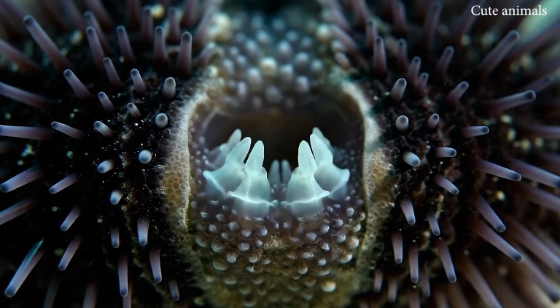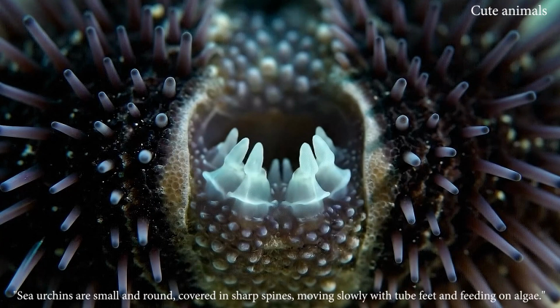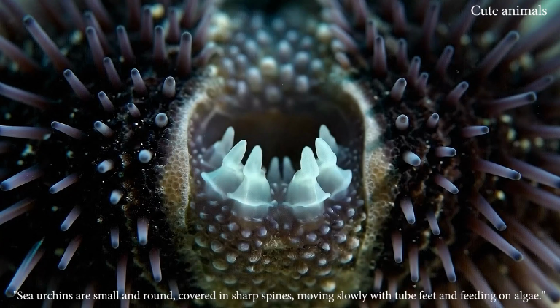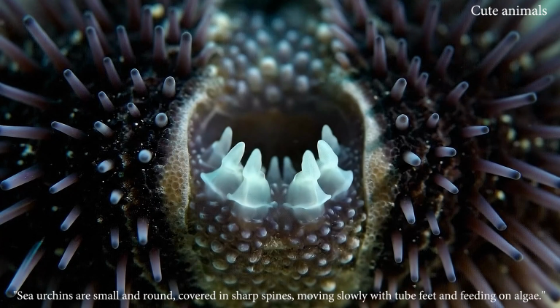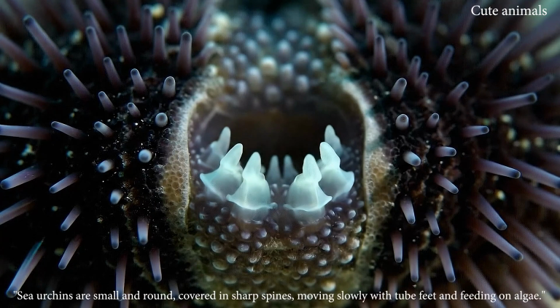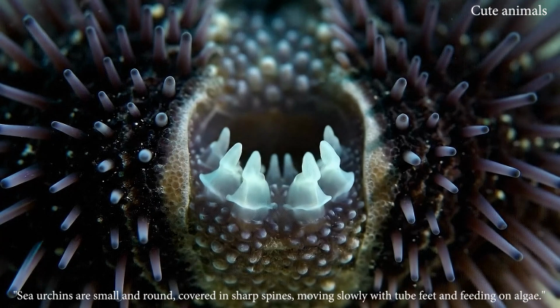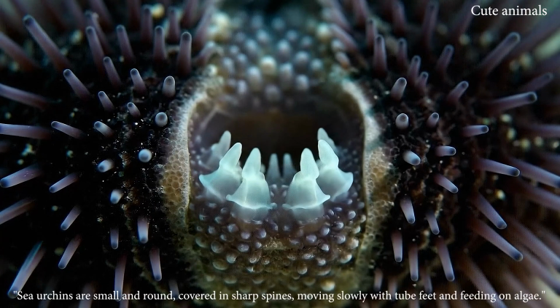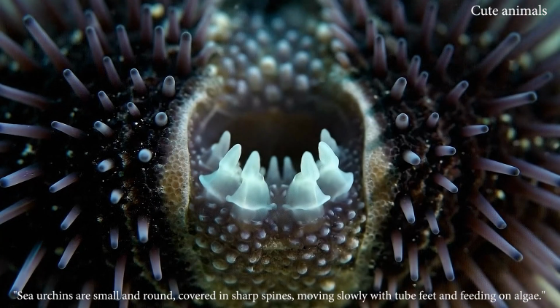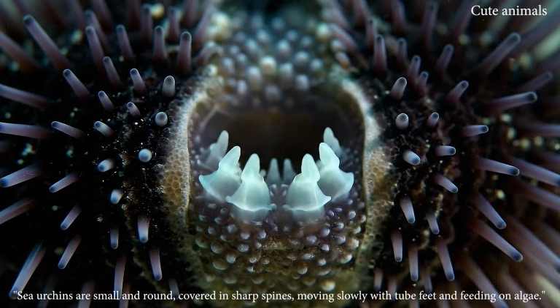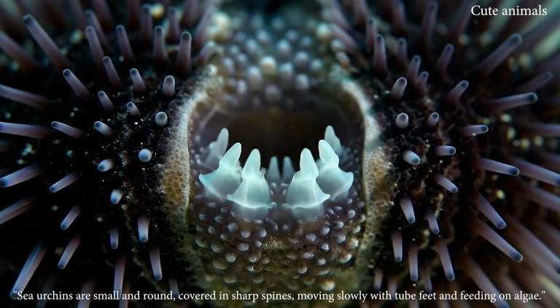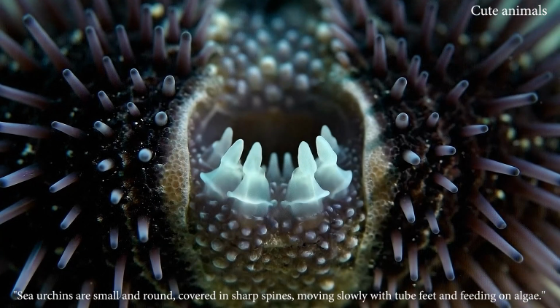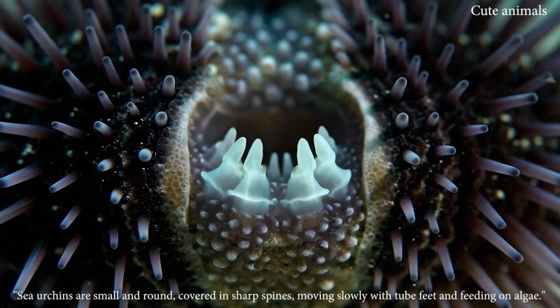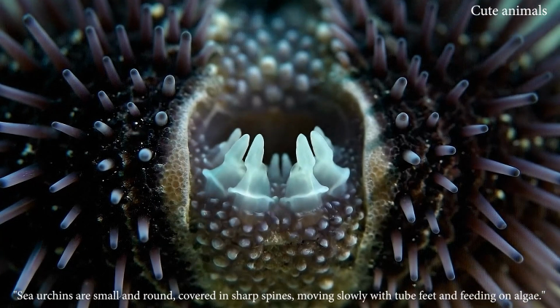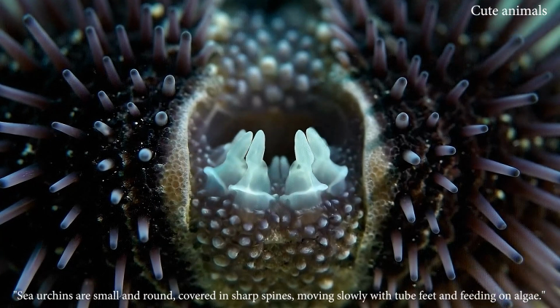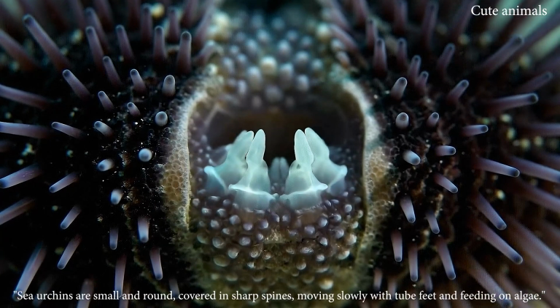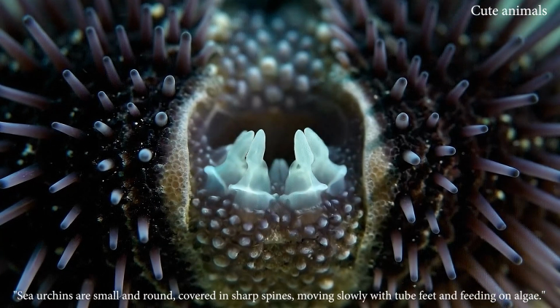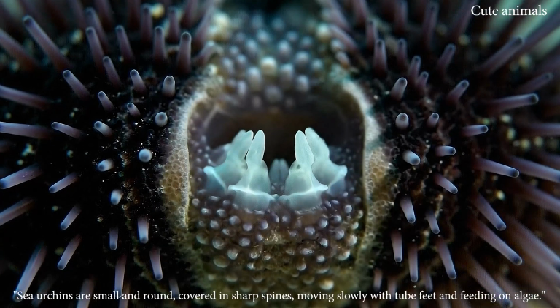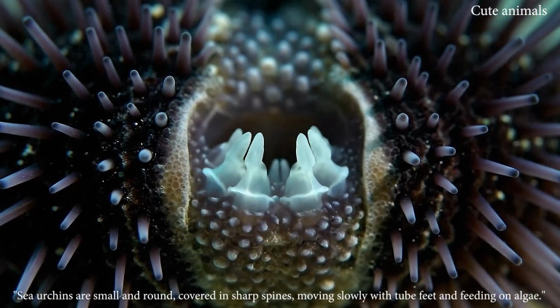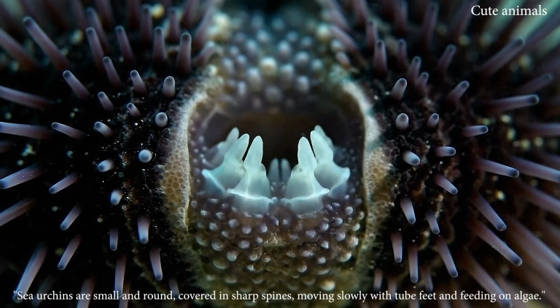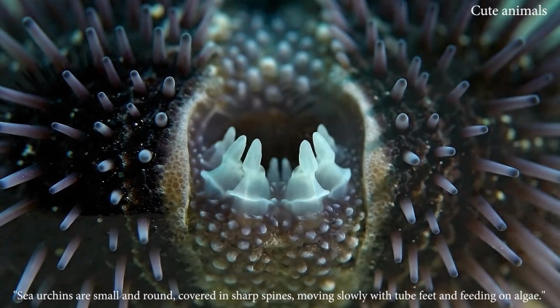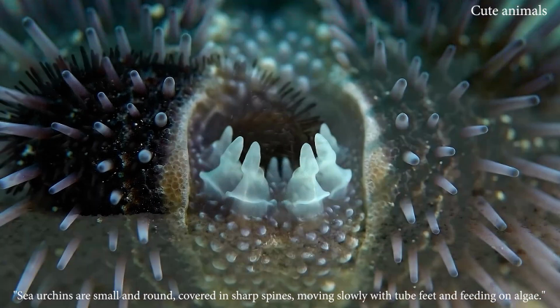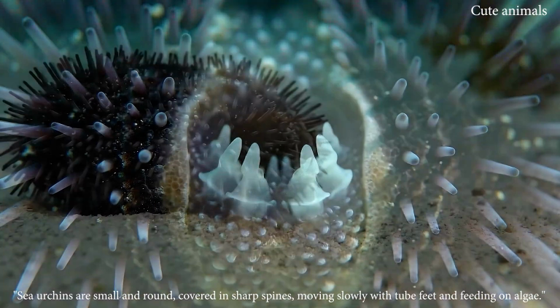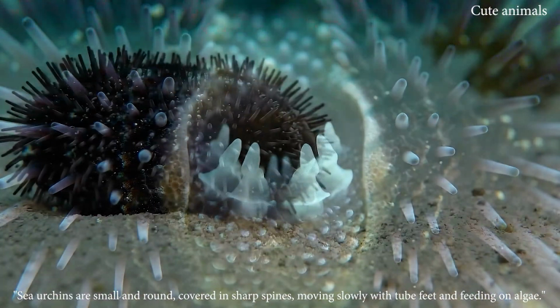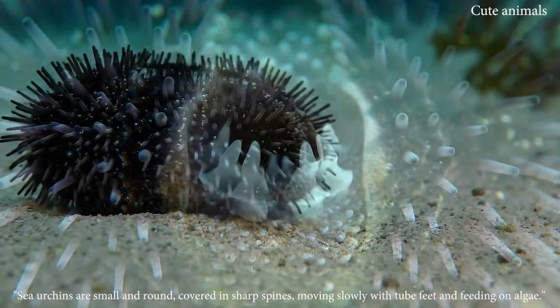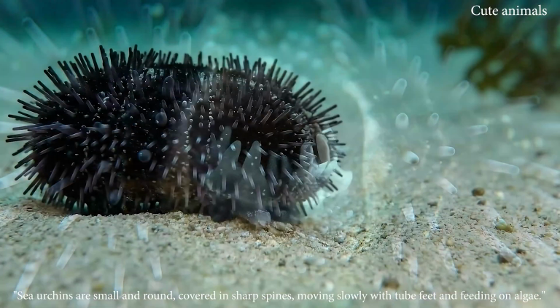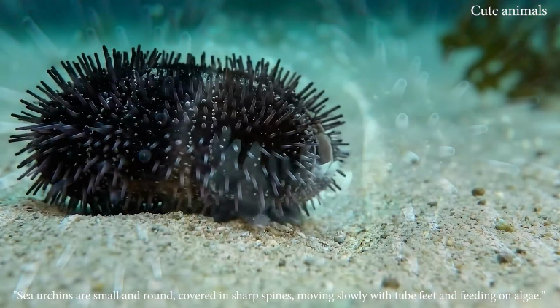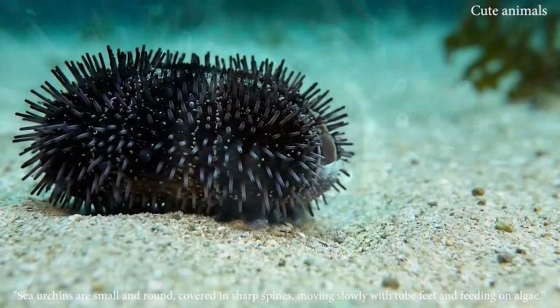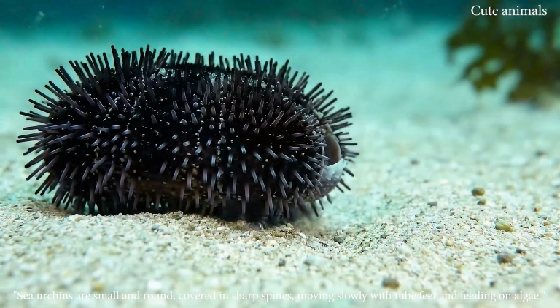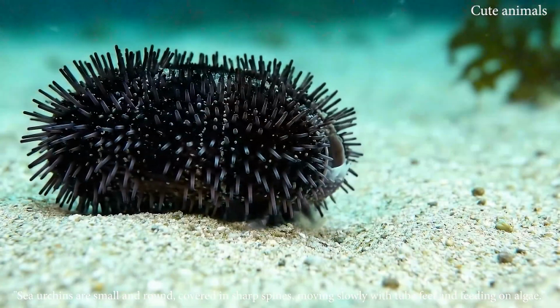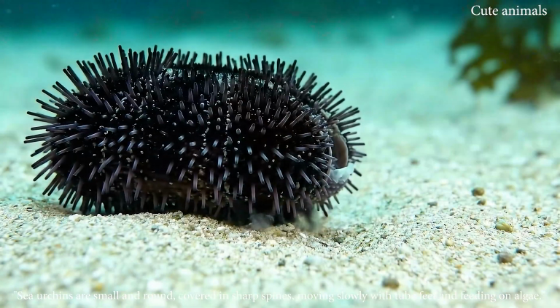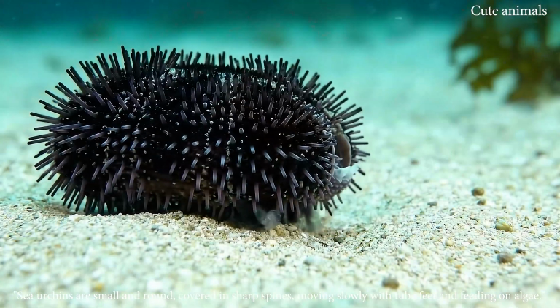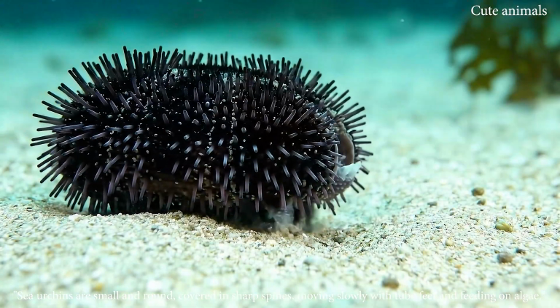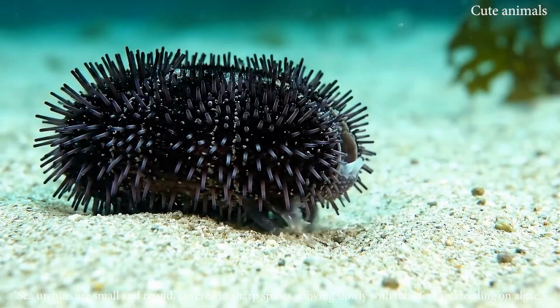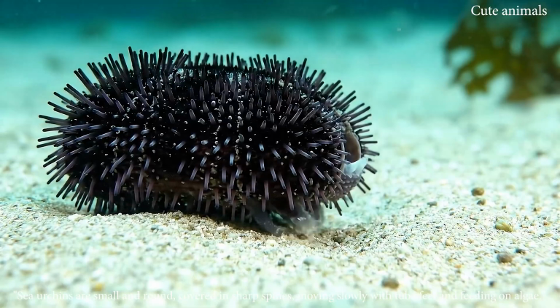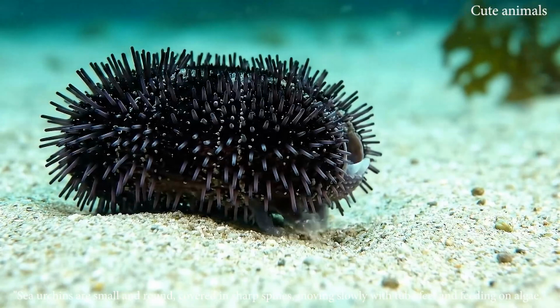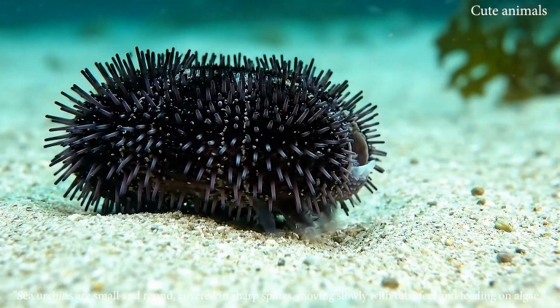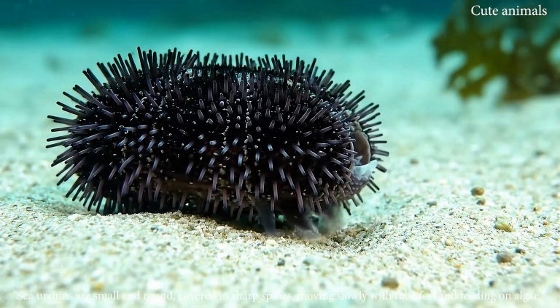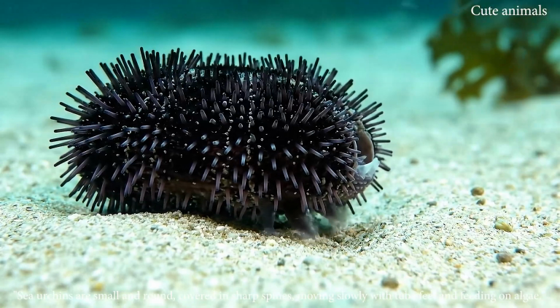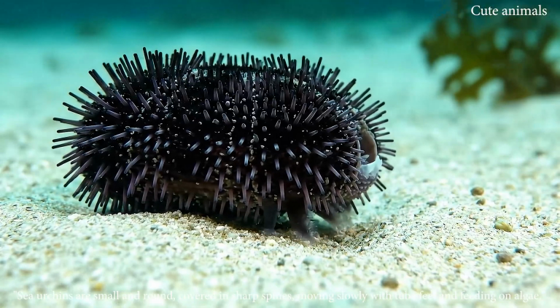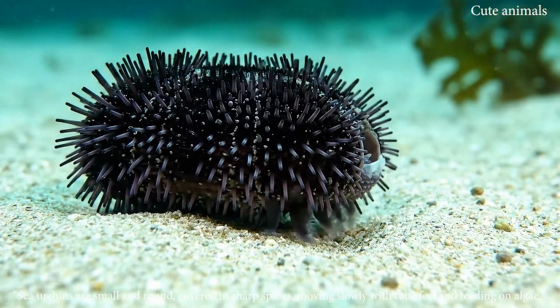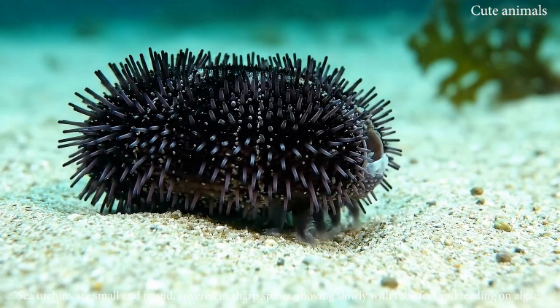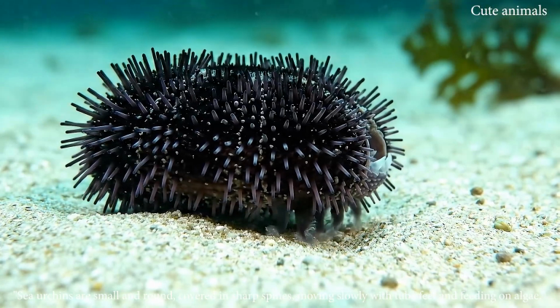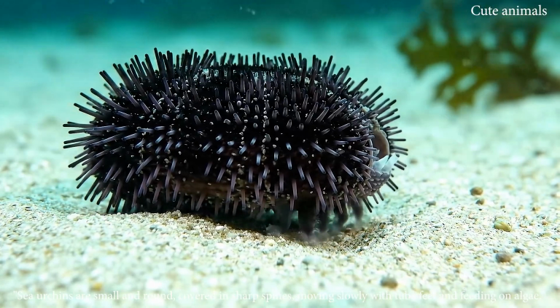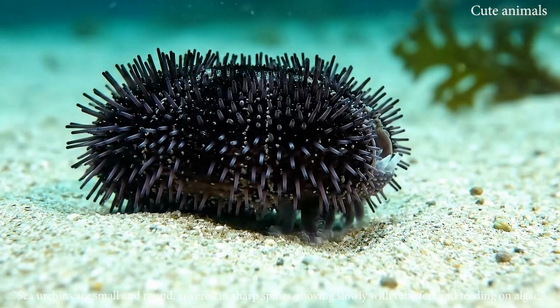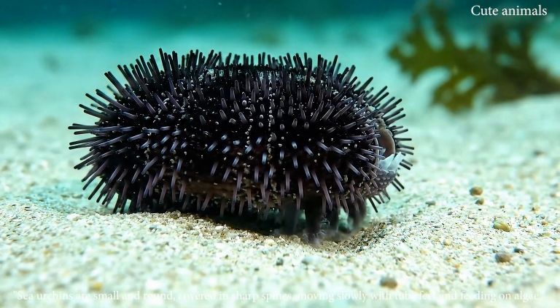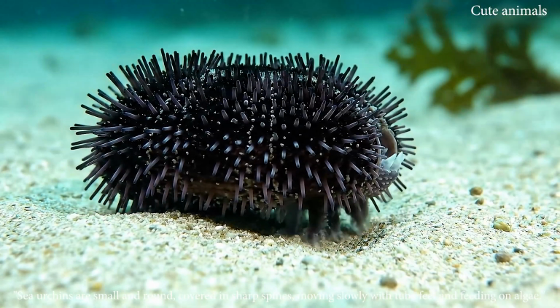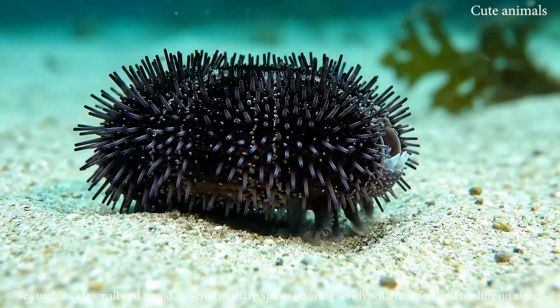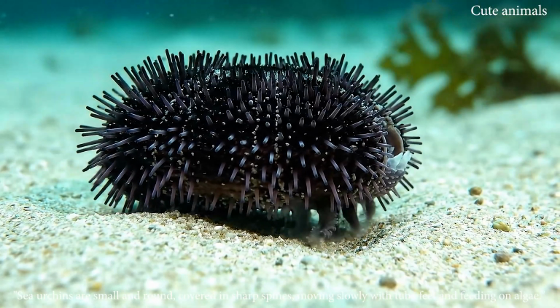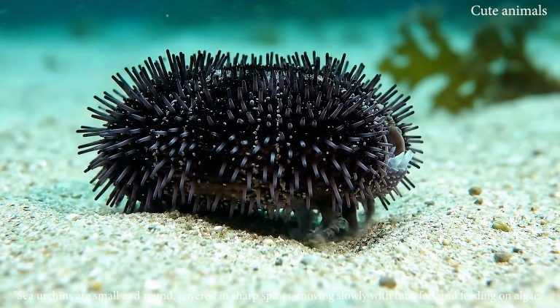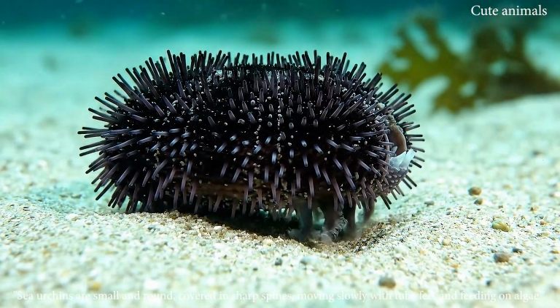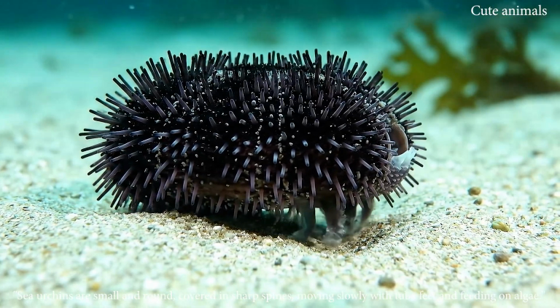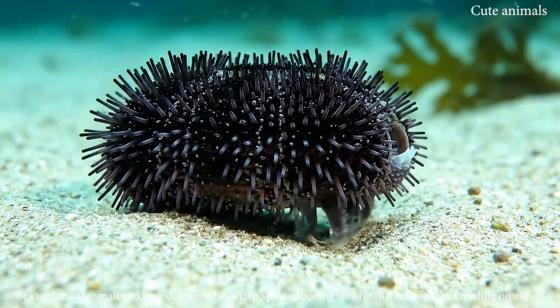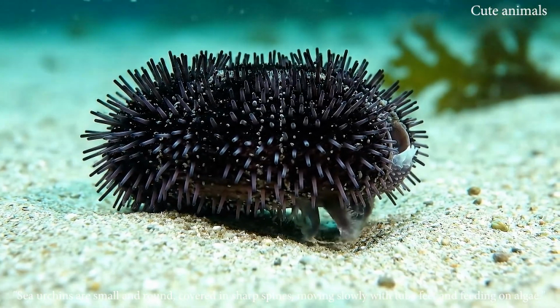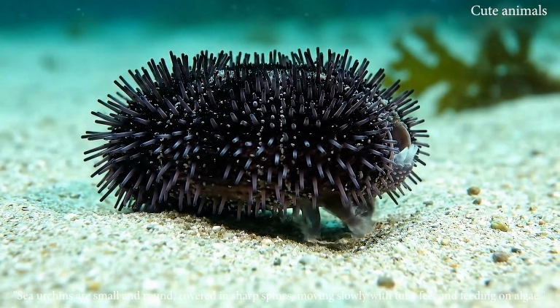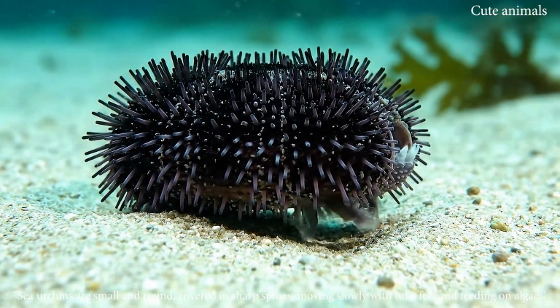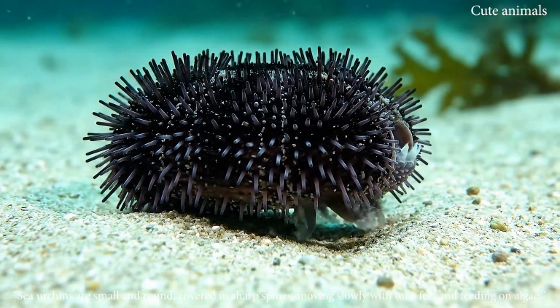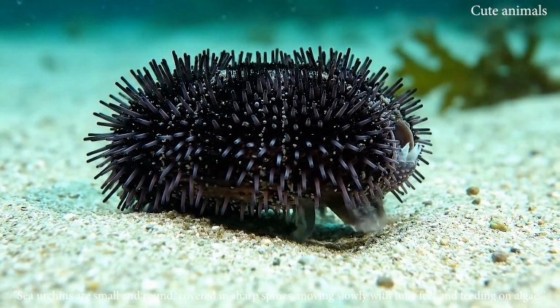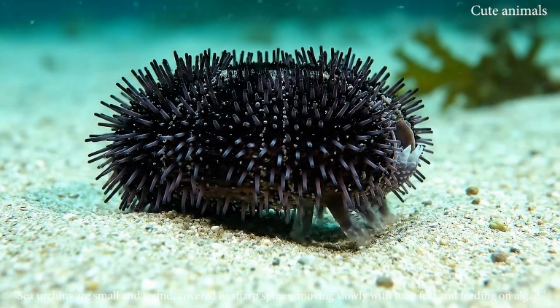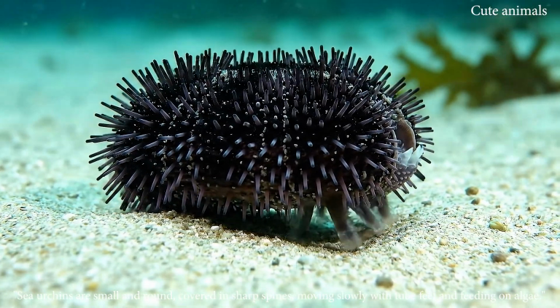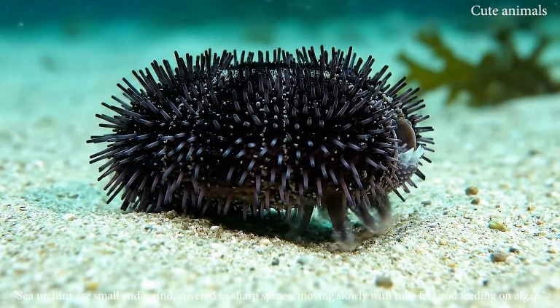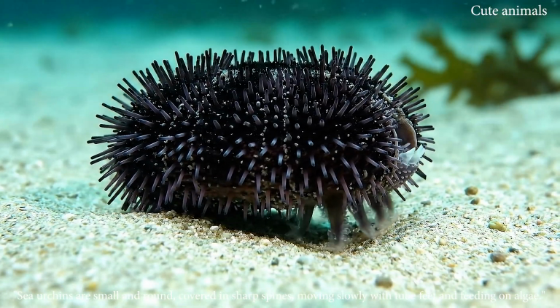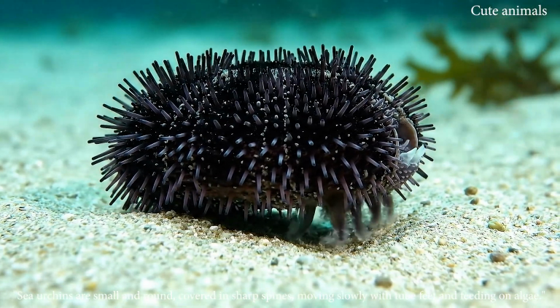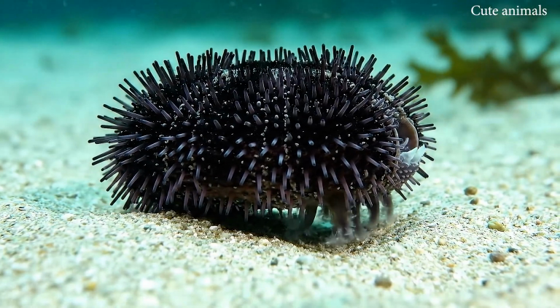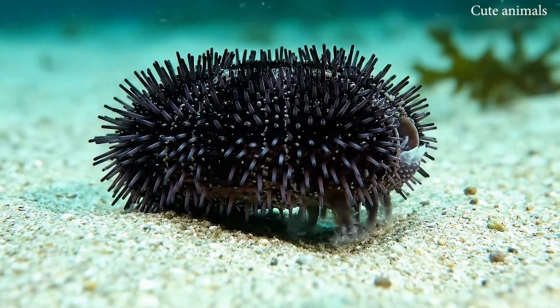Sea urchins are small and round, covered in sharp spines, moving slowly with tube feet and feeding on algae.